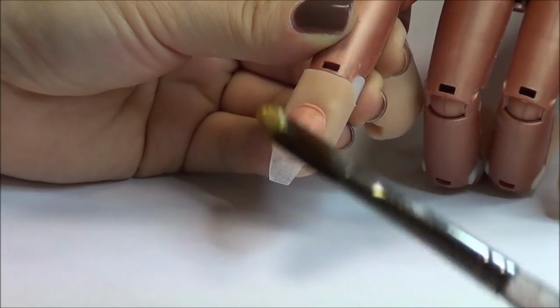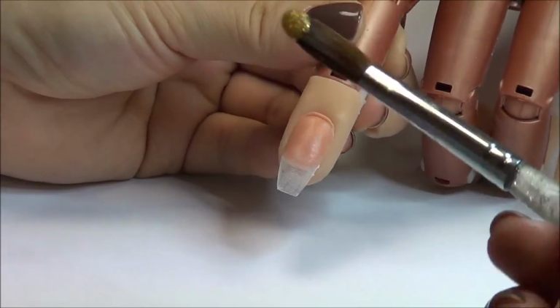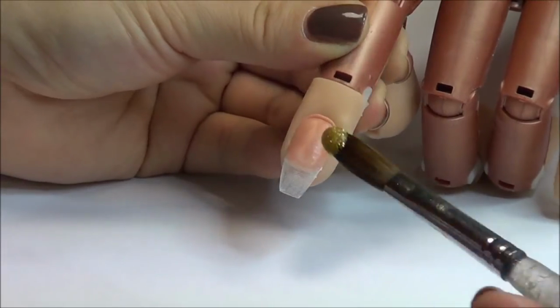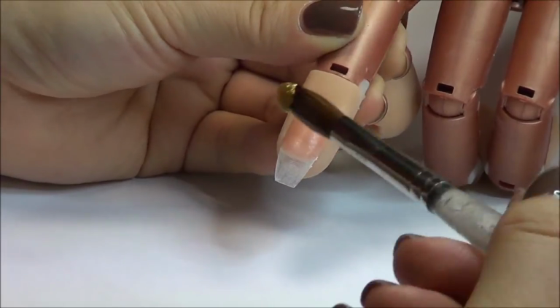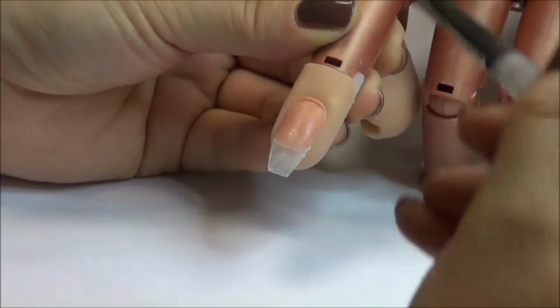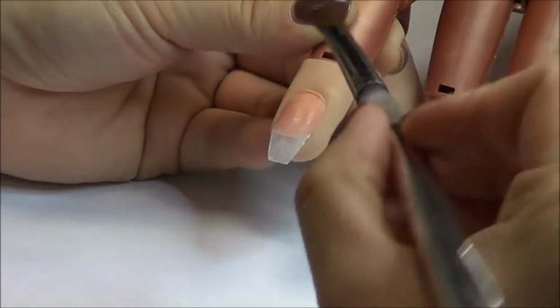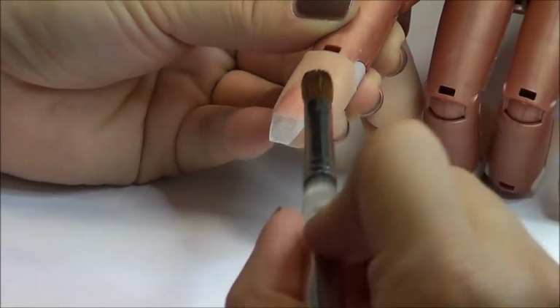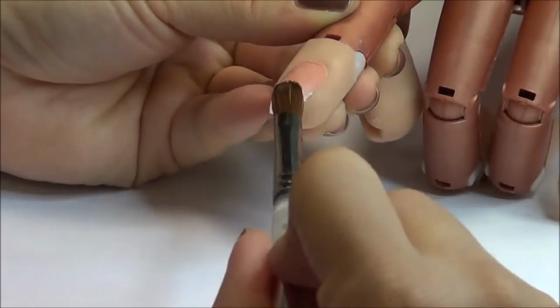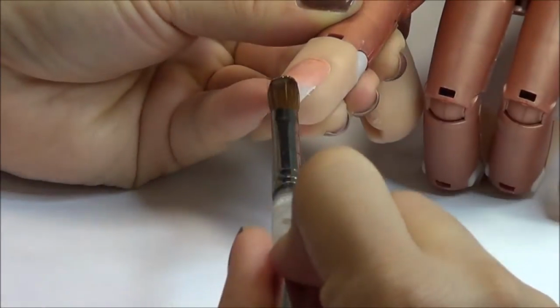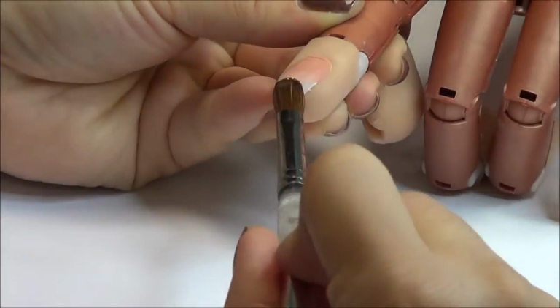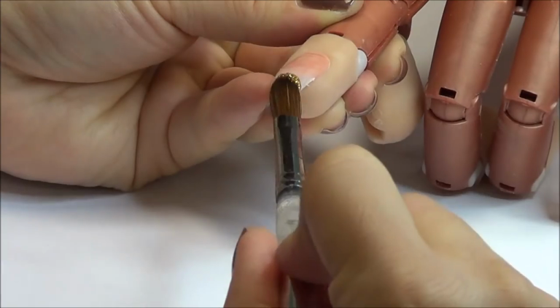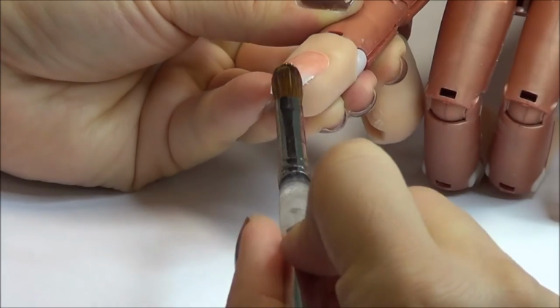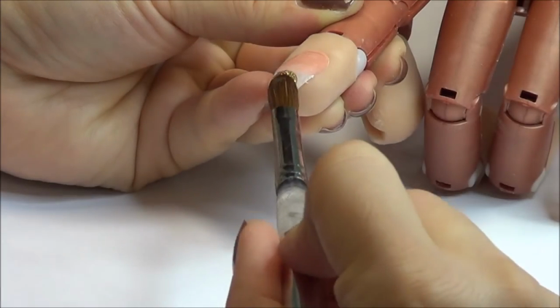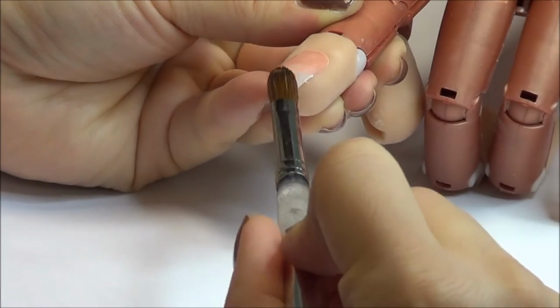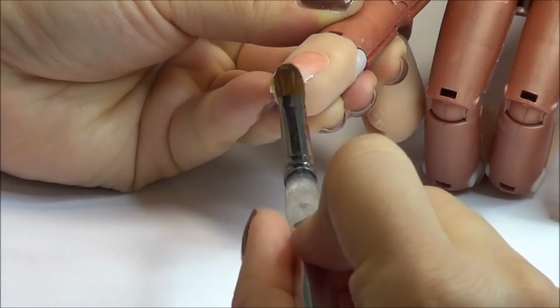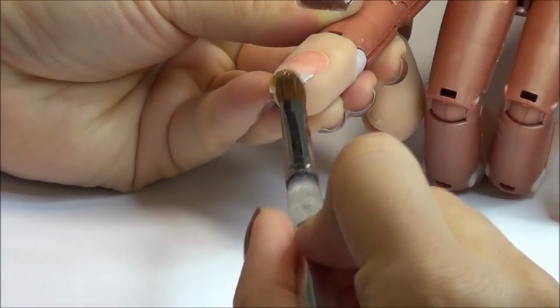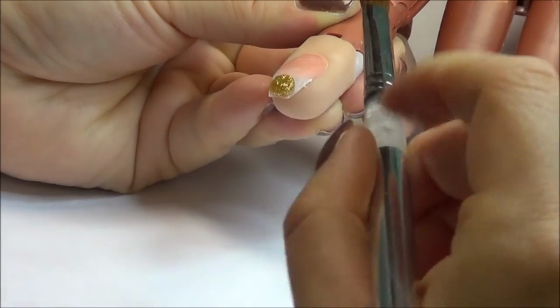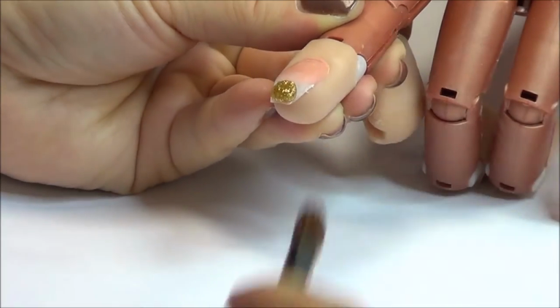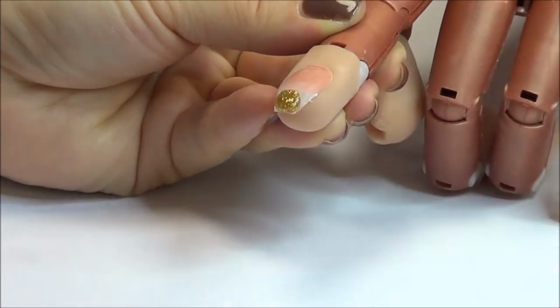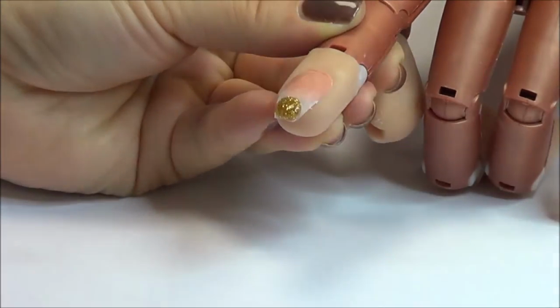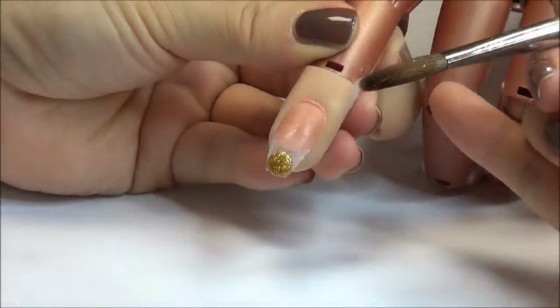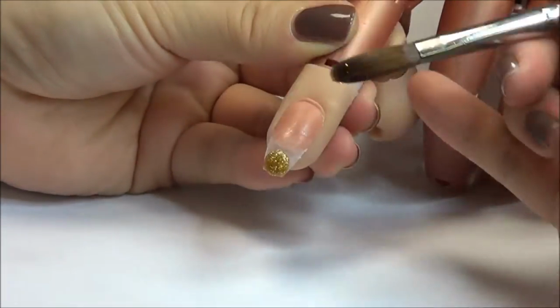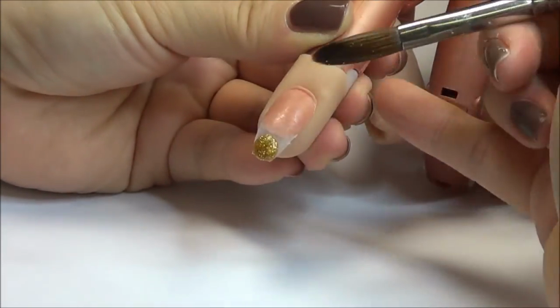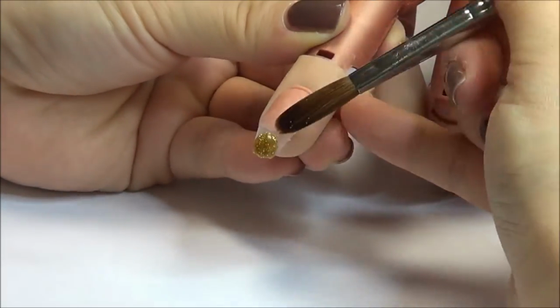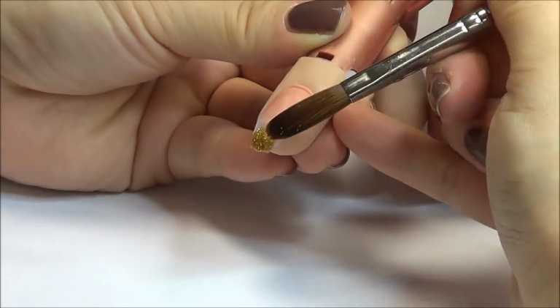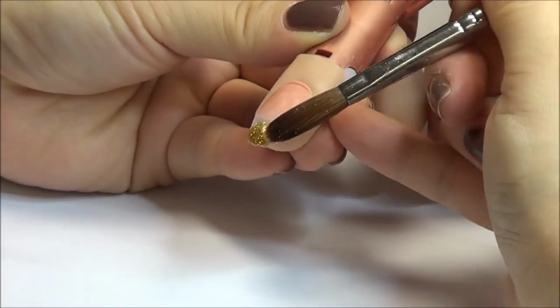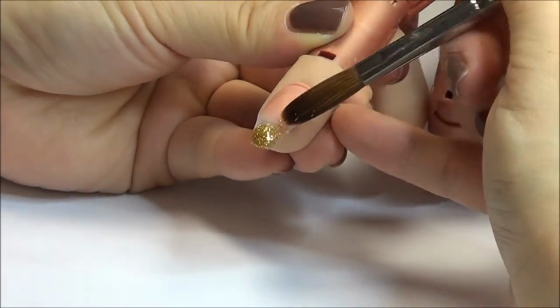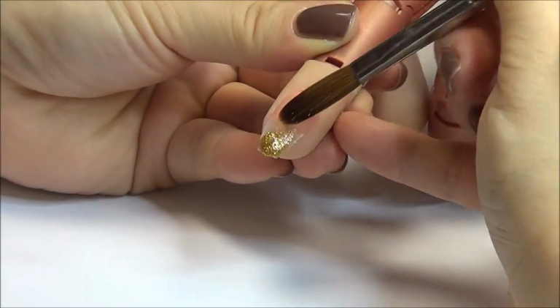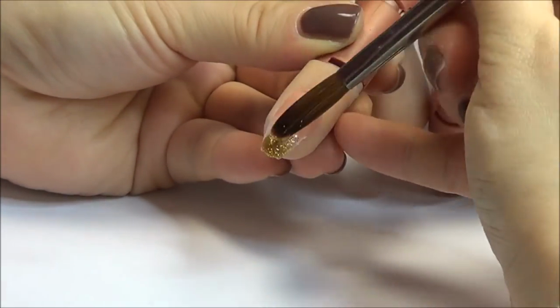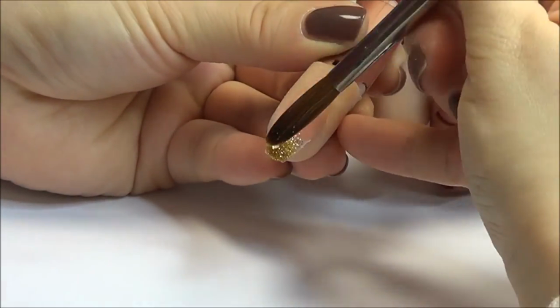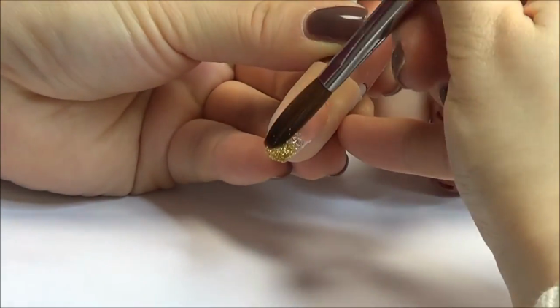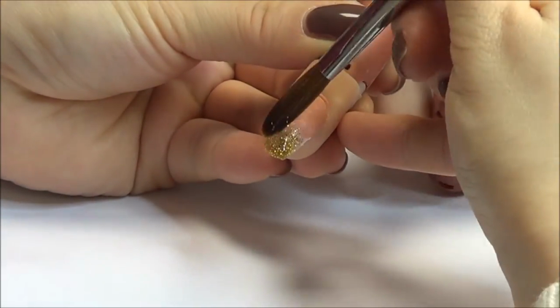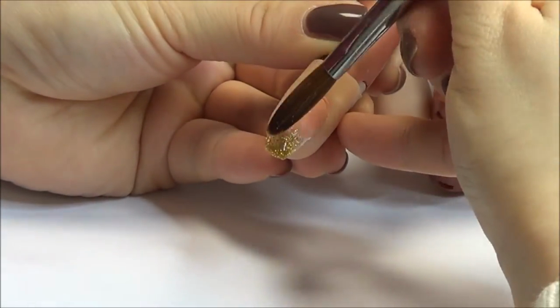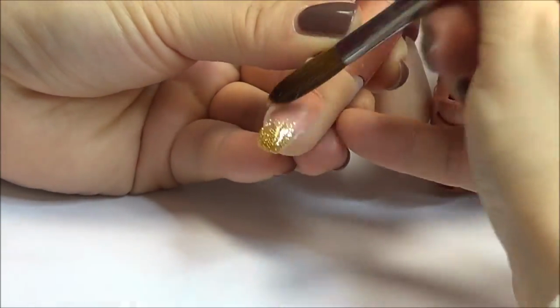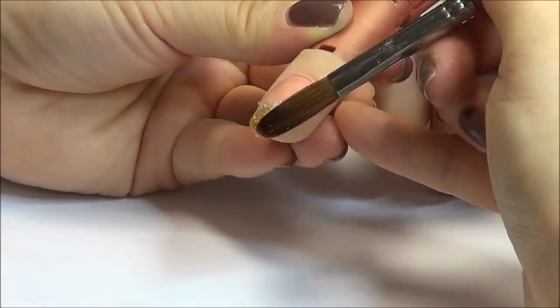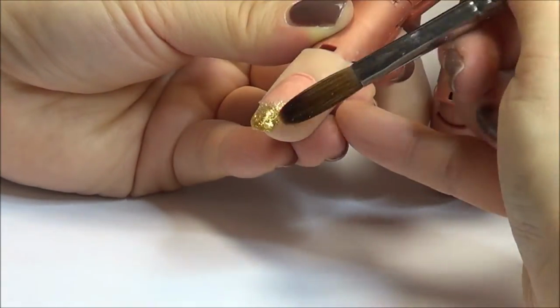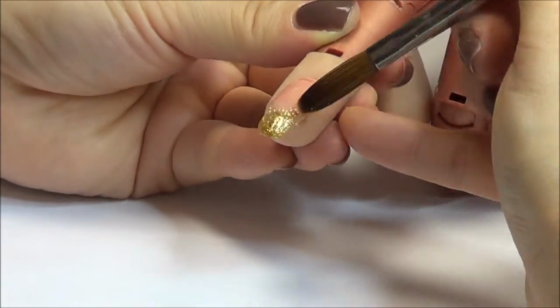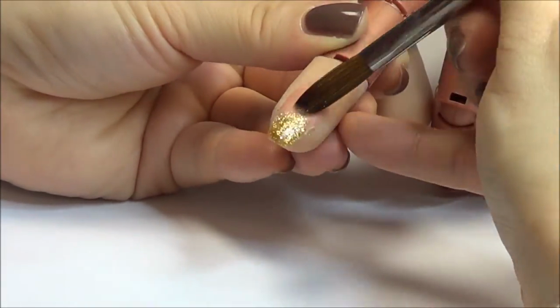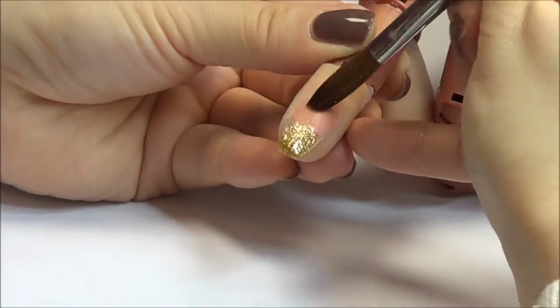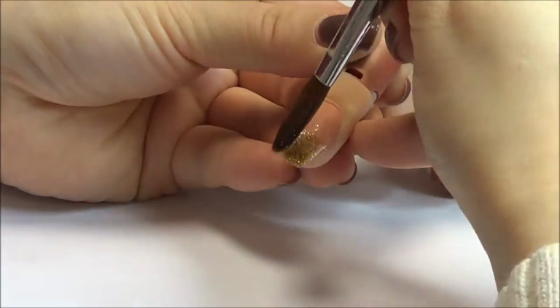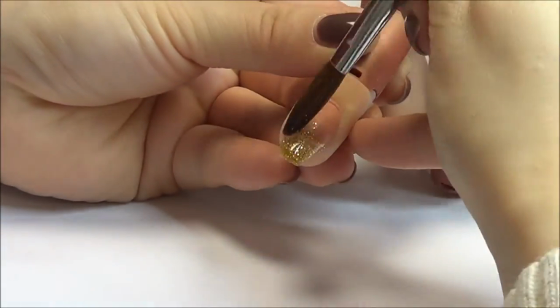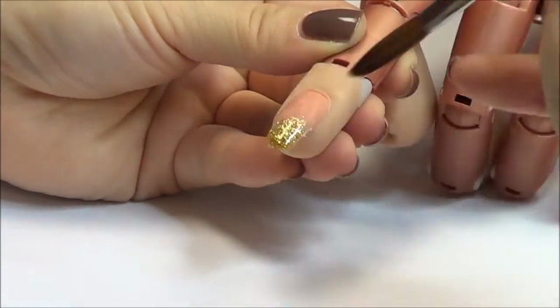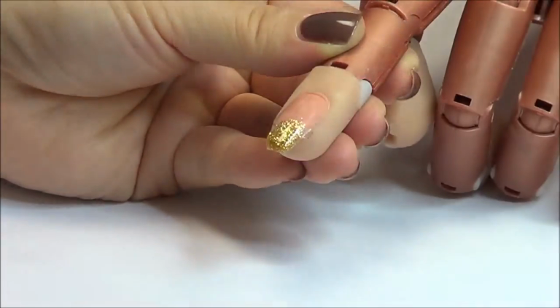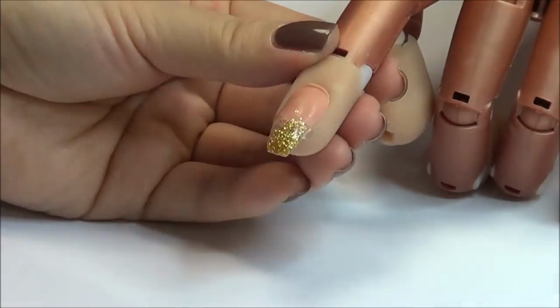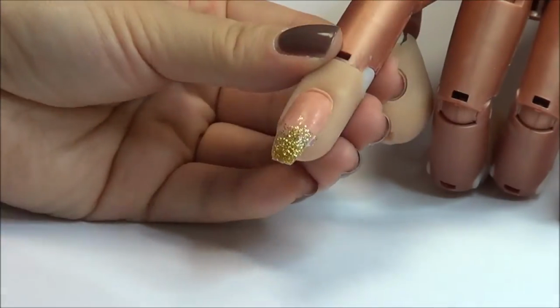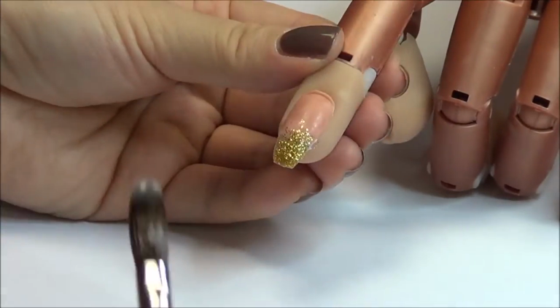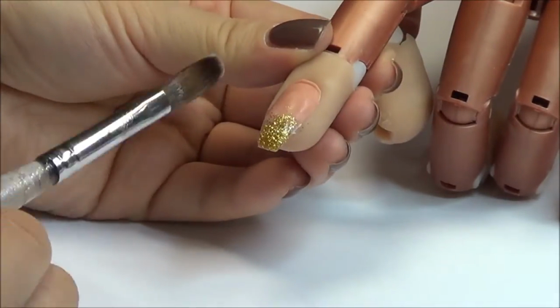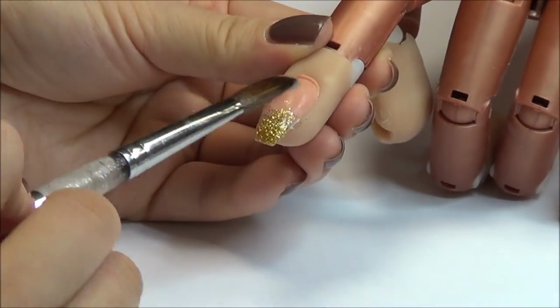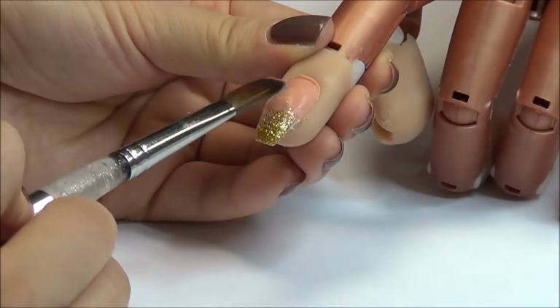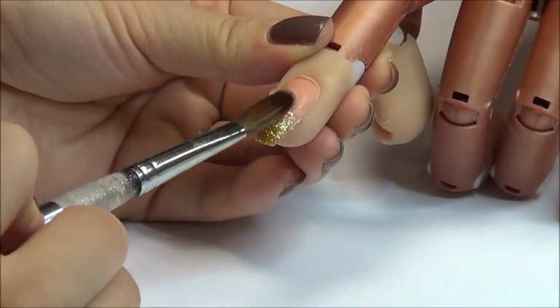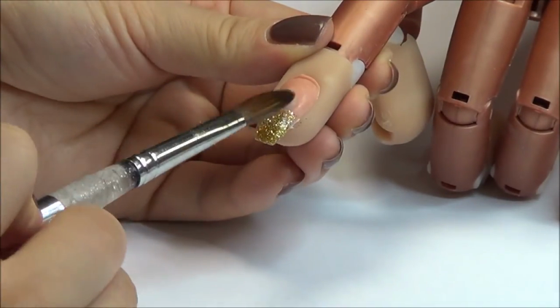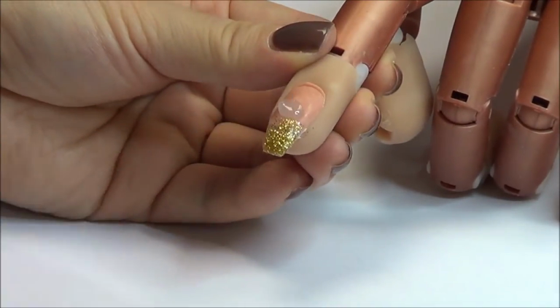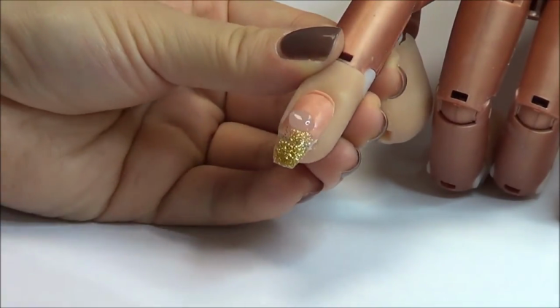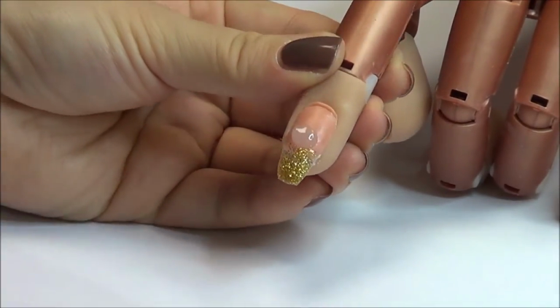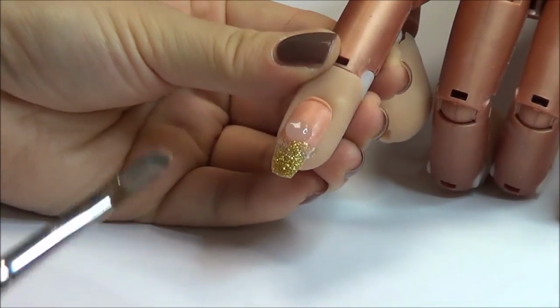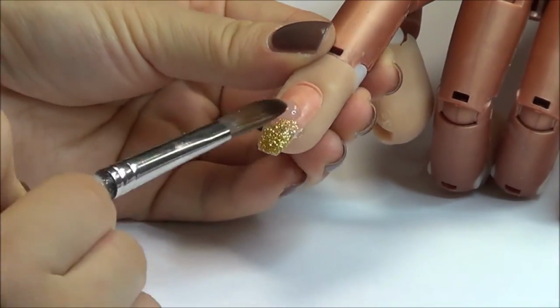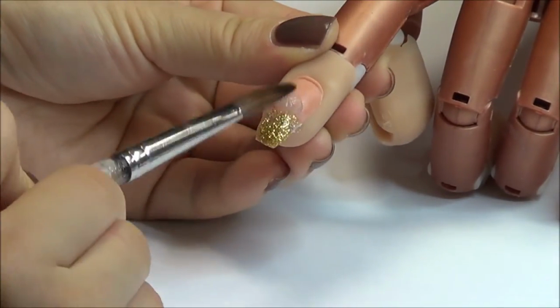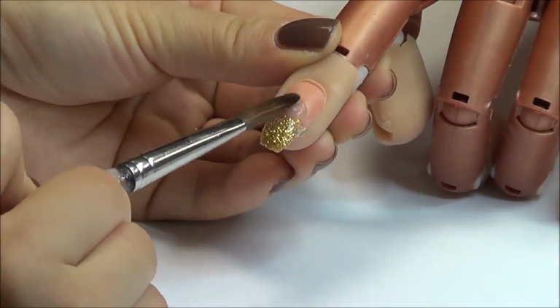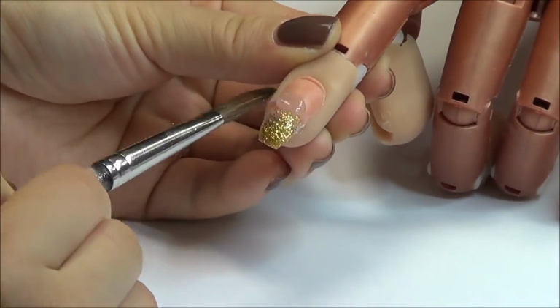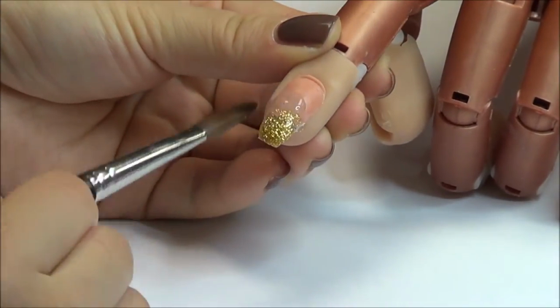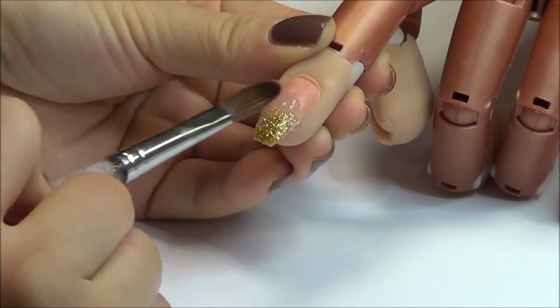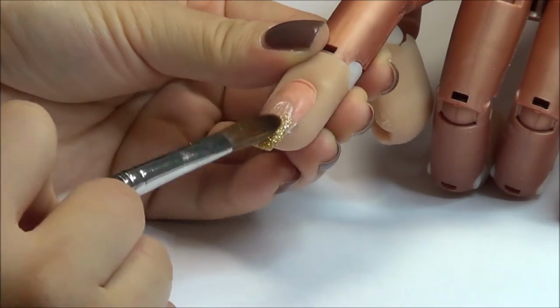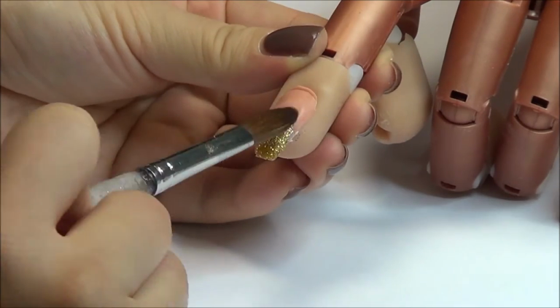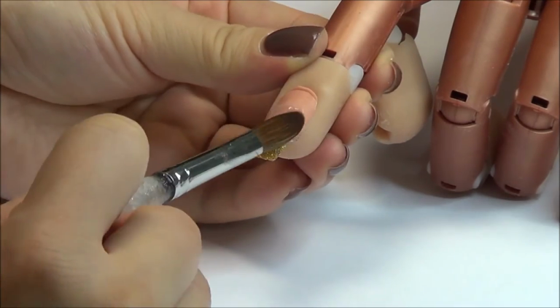Apply the gold glitter on the tip and use some clear acrylic powder to help the microfiber glitter adhere on the nail.